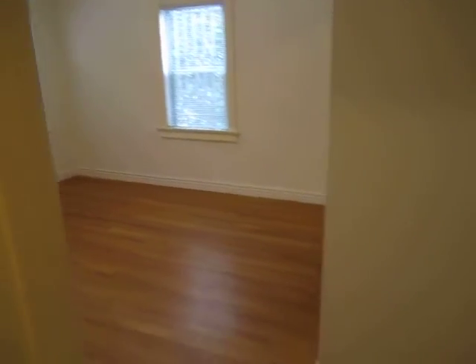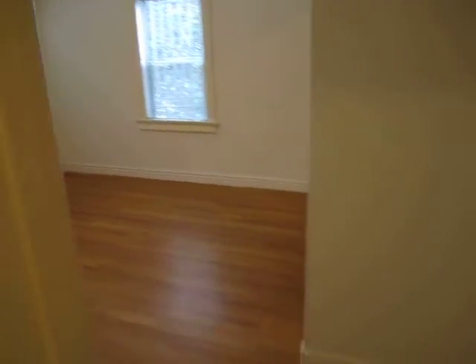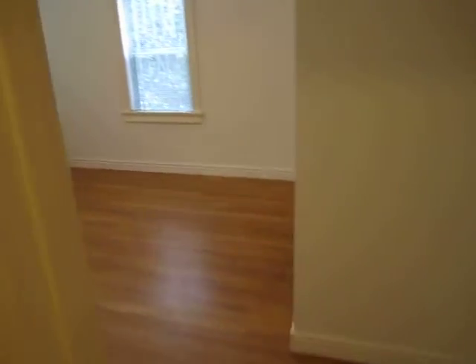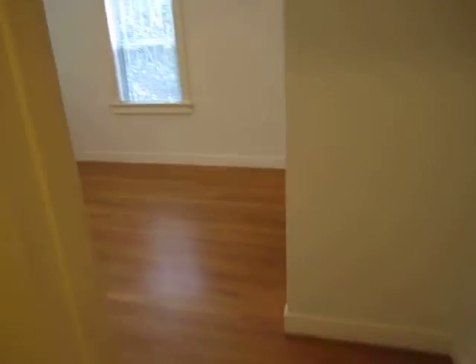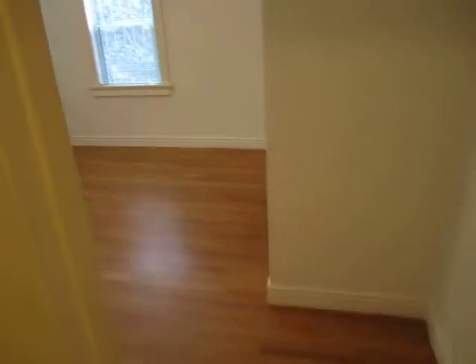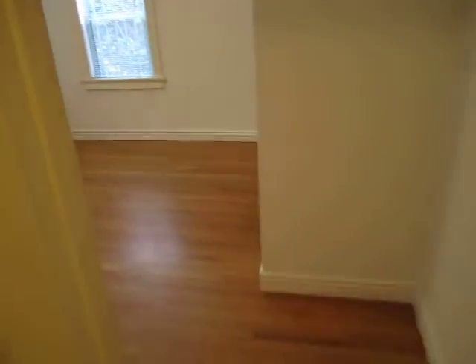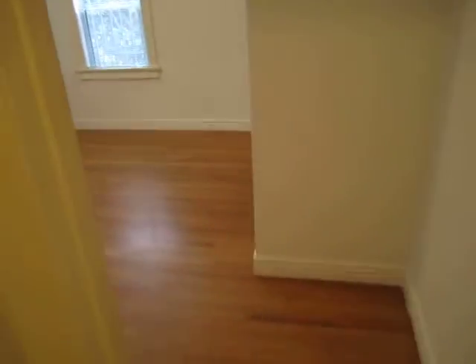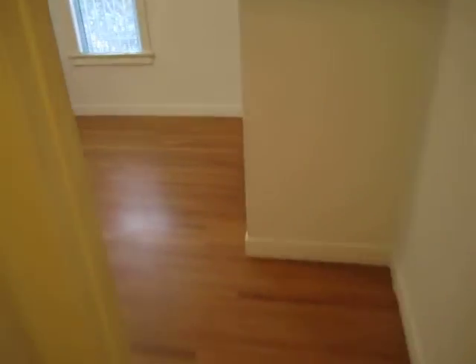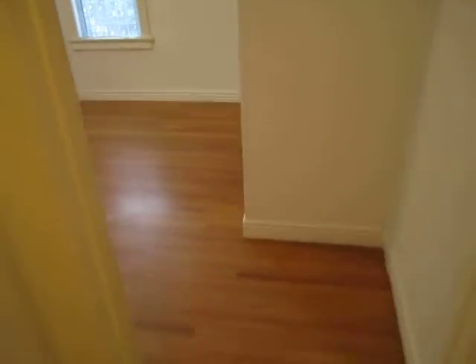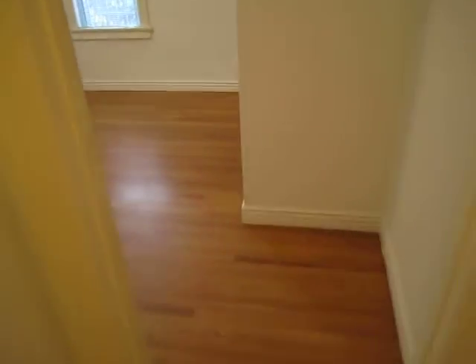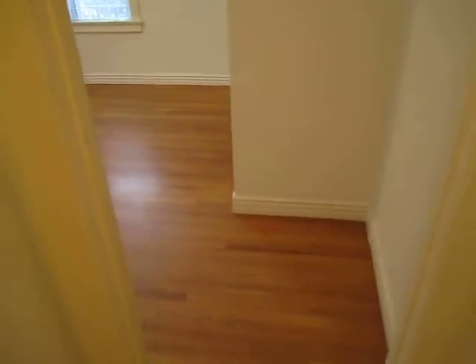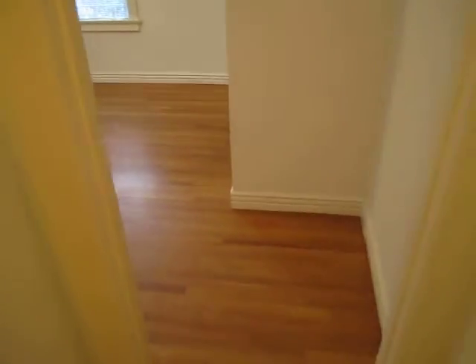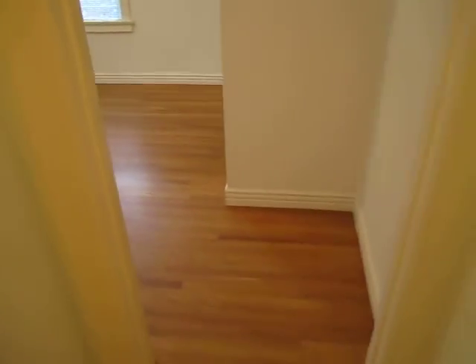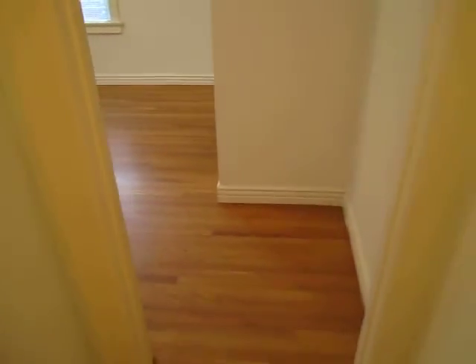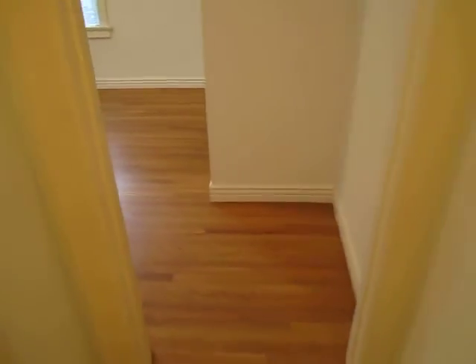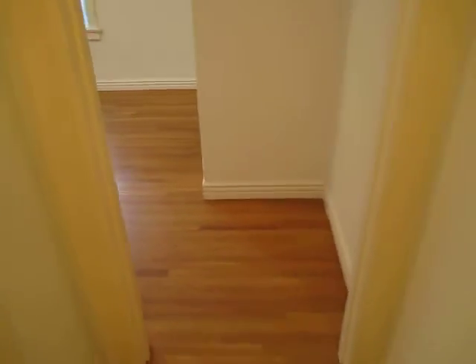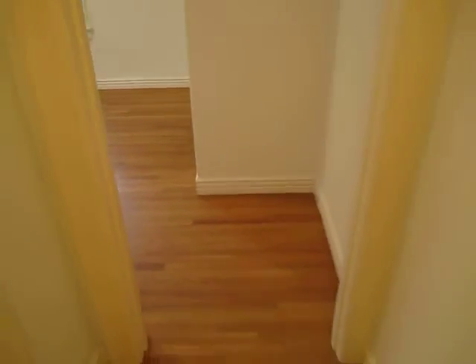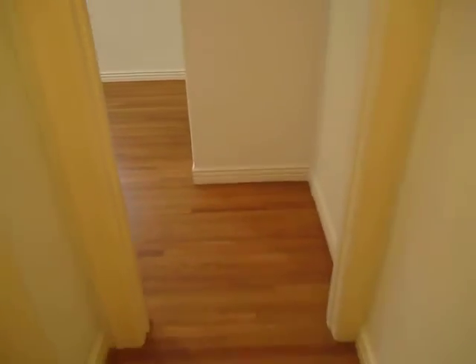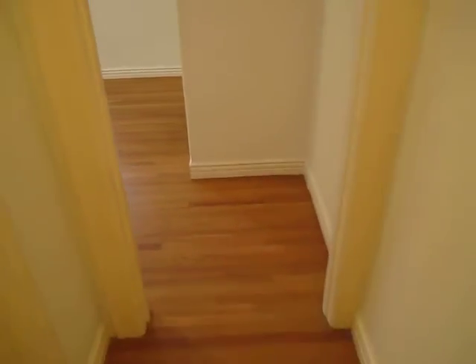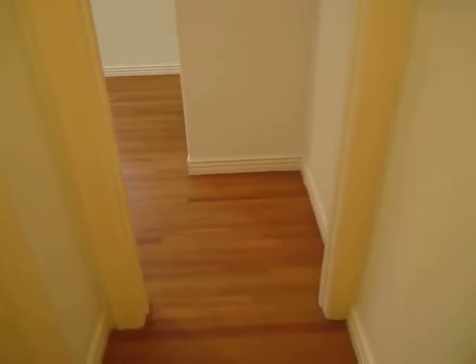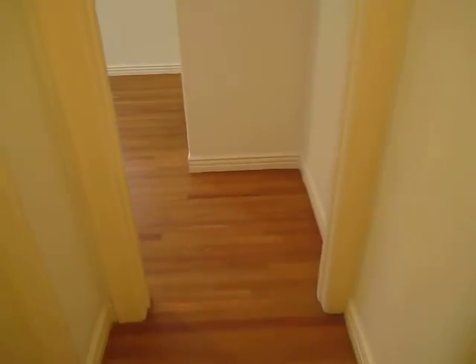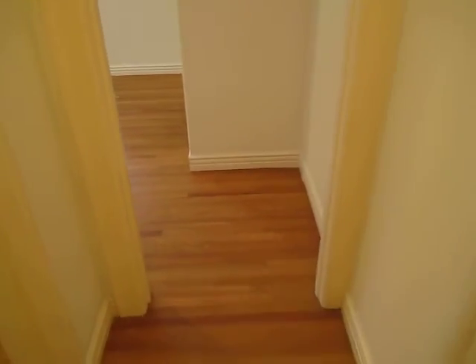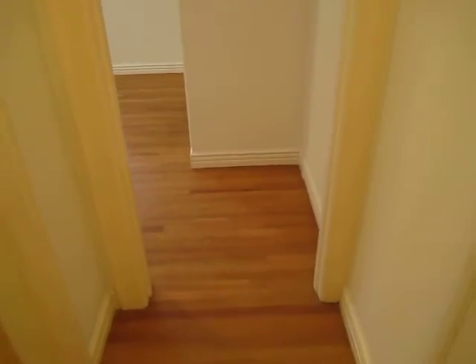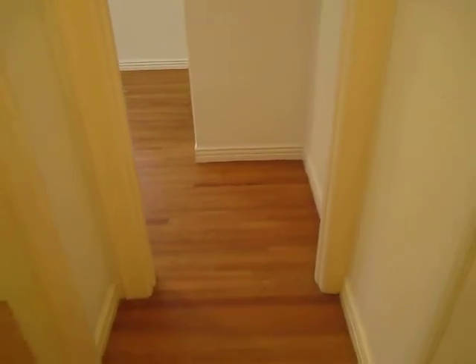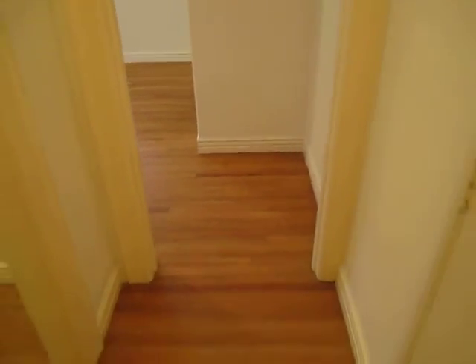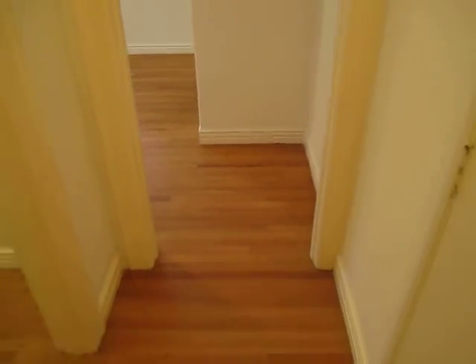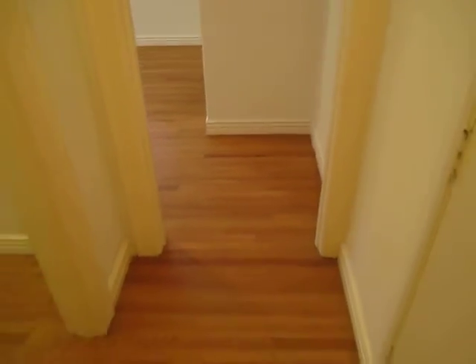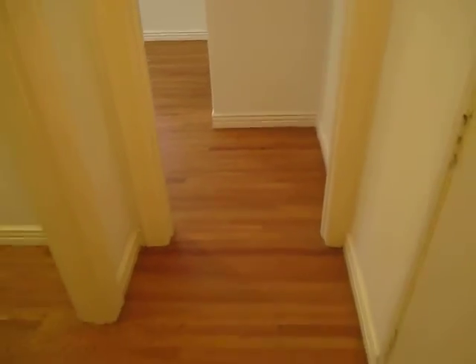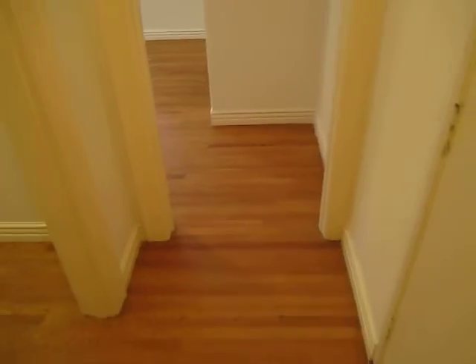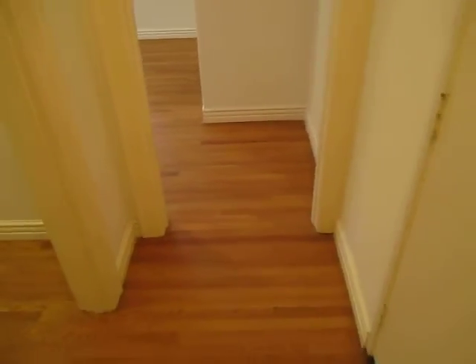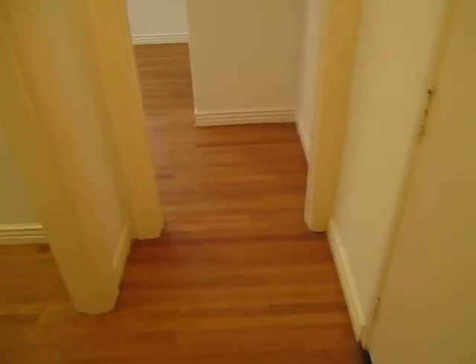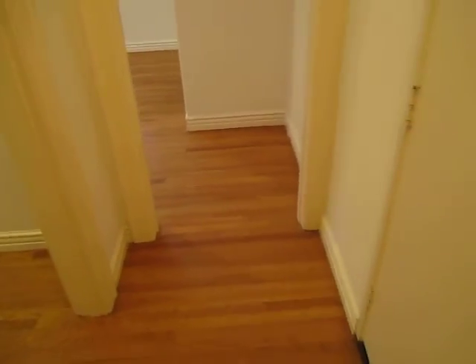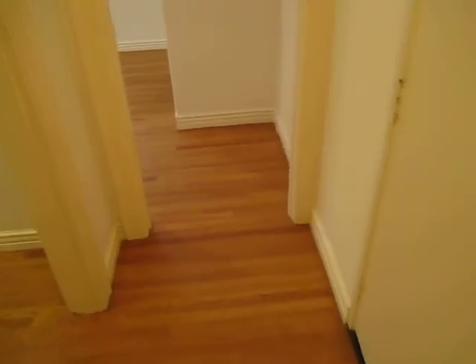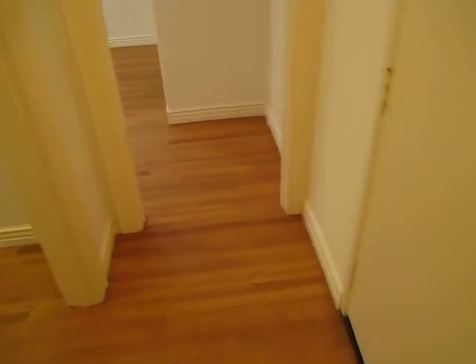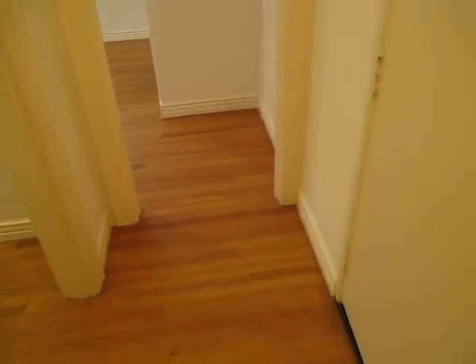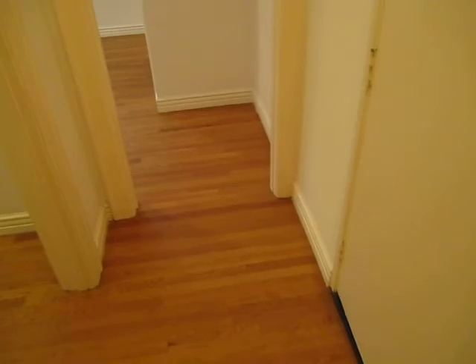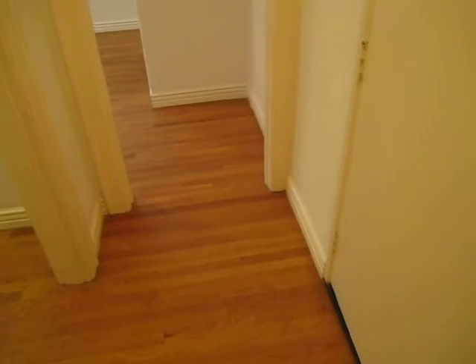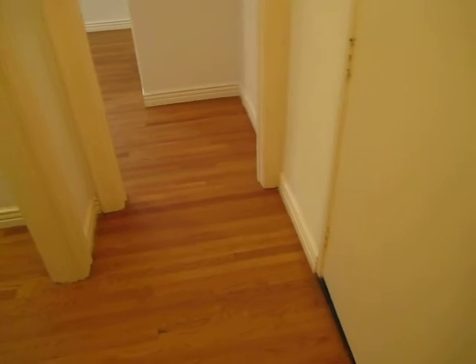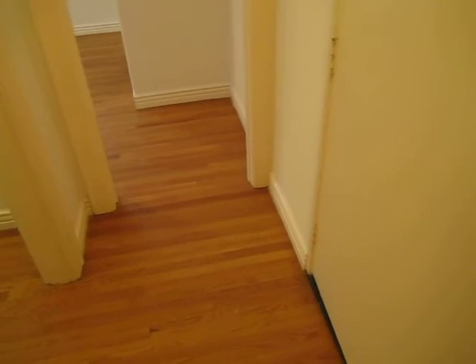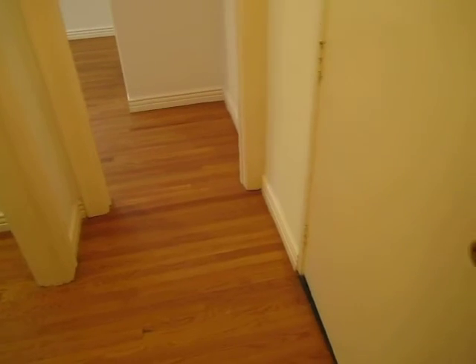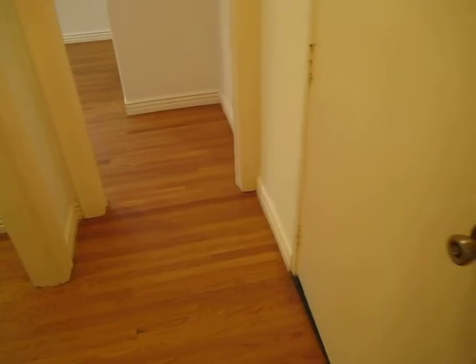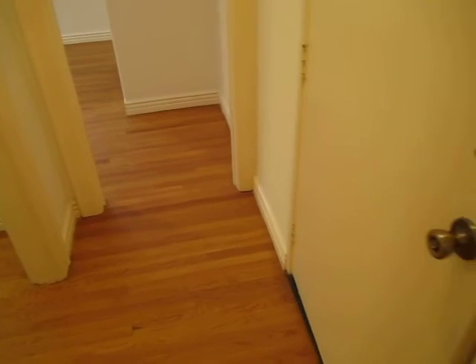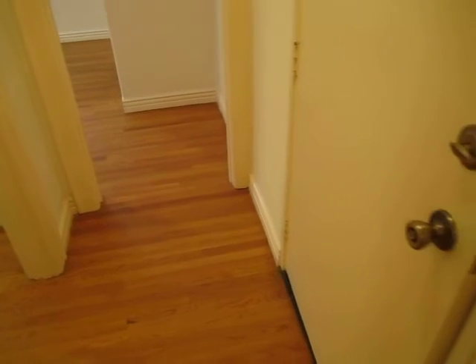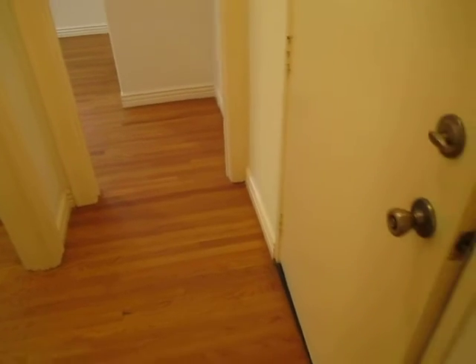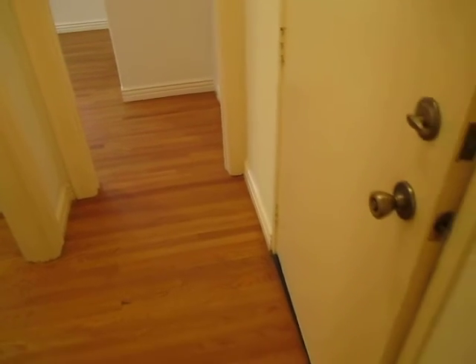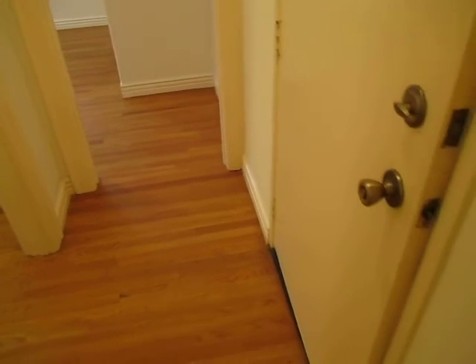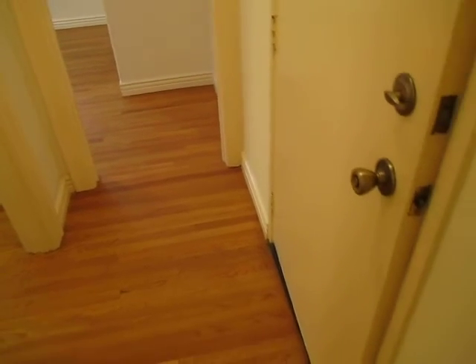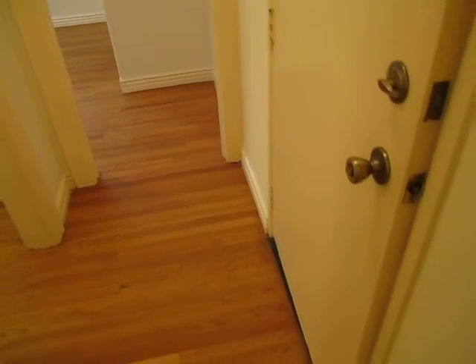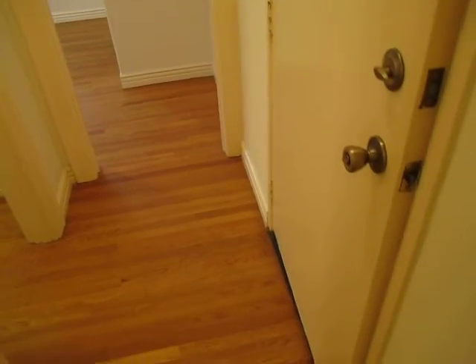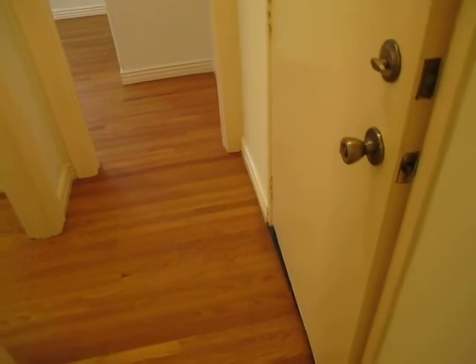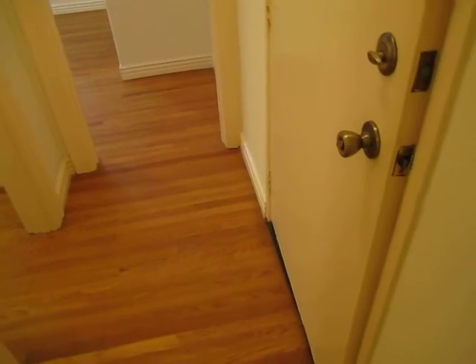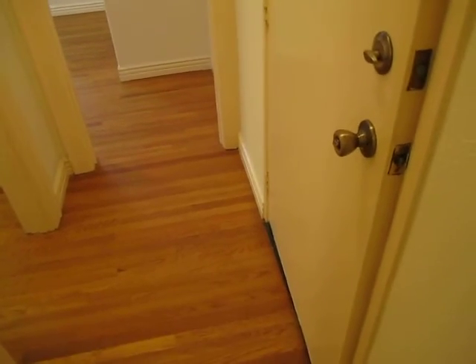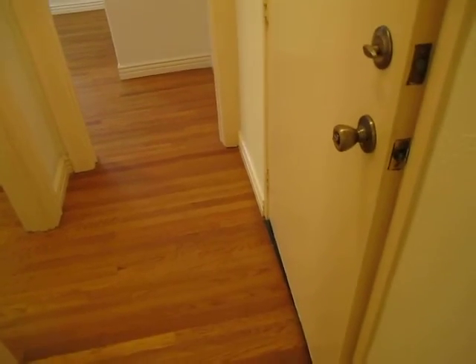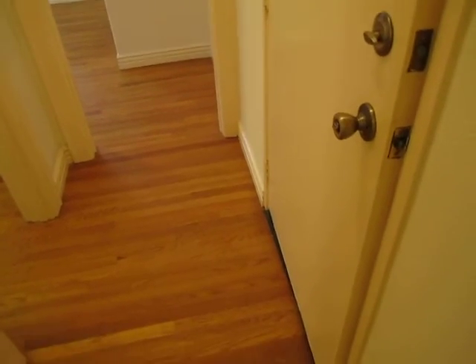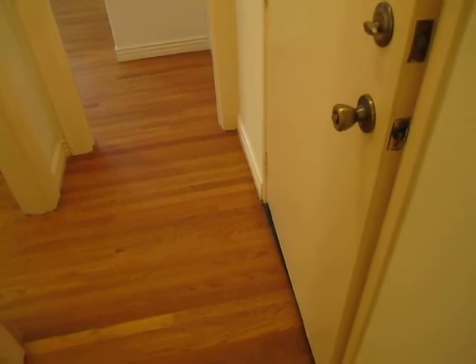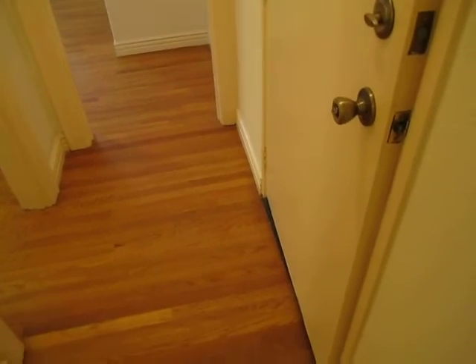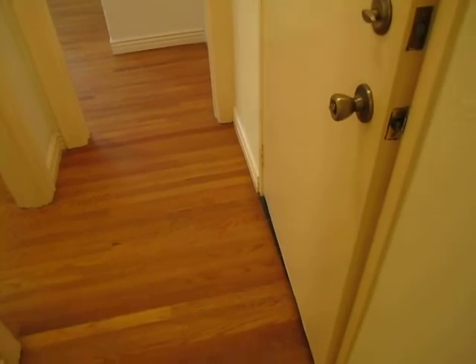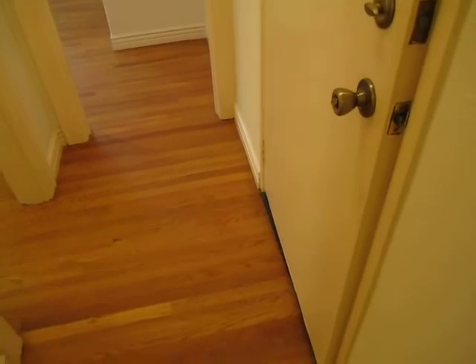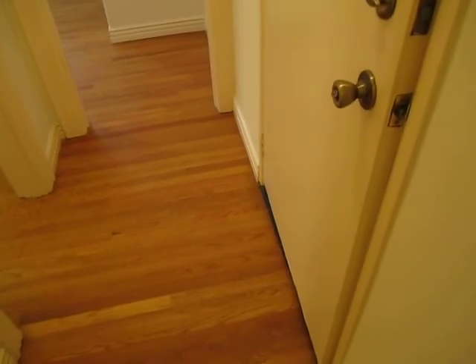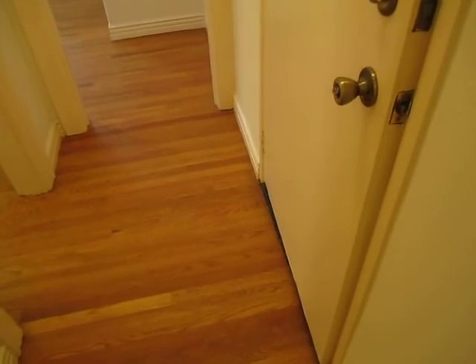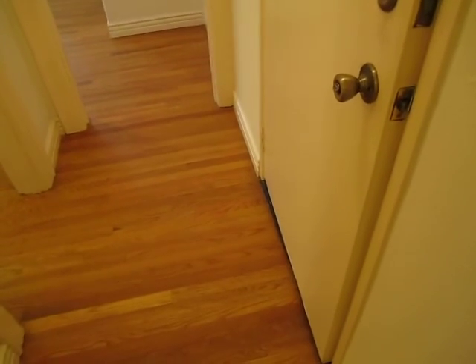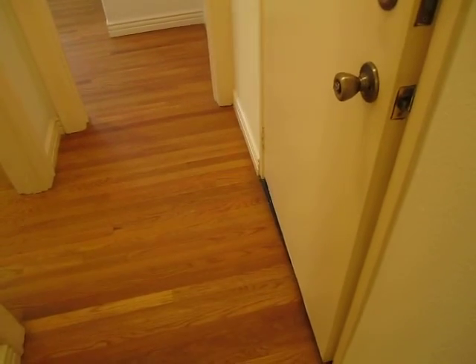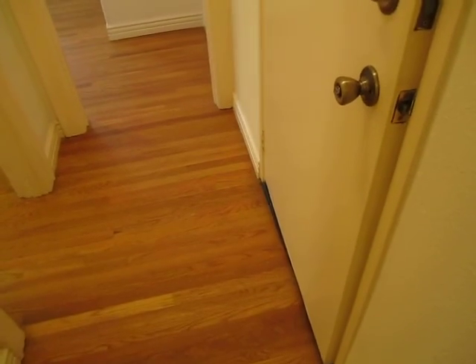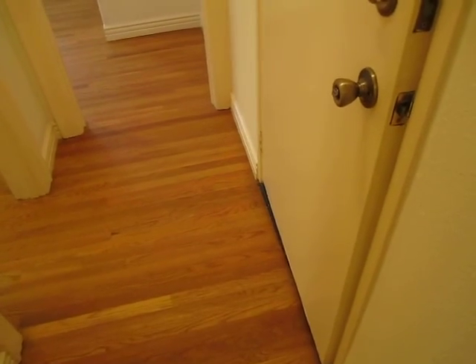I hope you love this apartment. Be sure to request a viewing by filling out the box to the right of this video. Thank you.